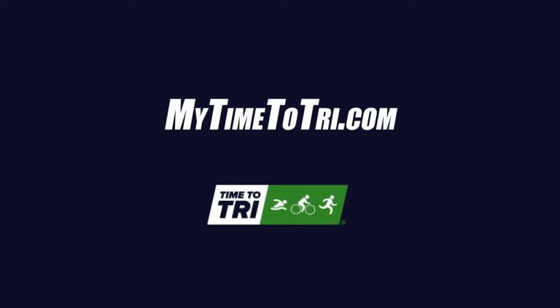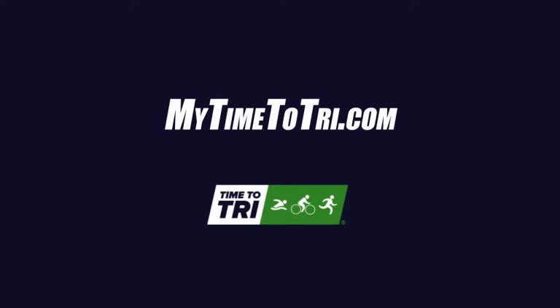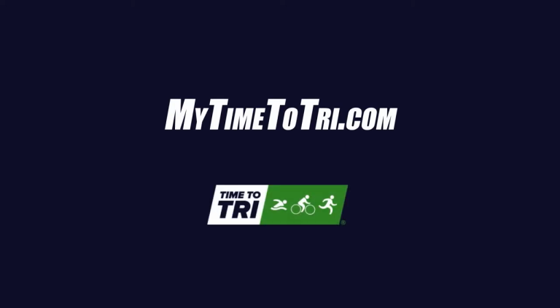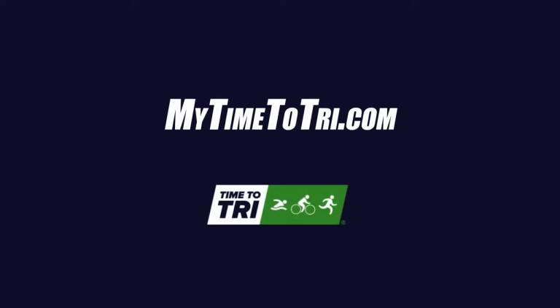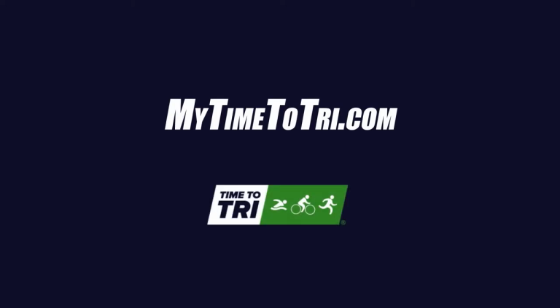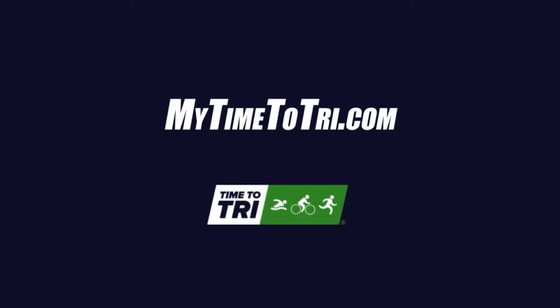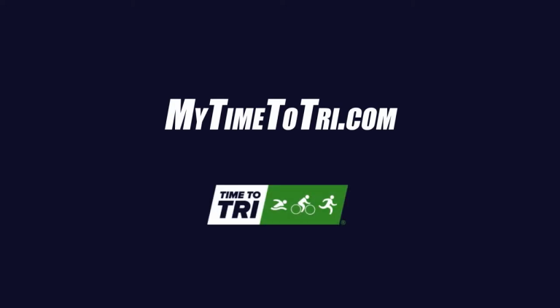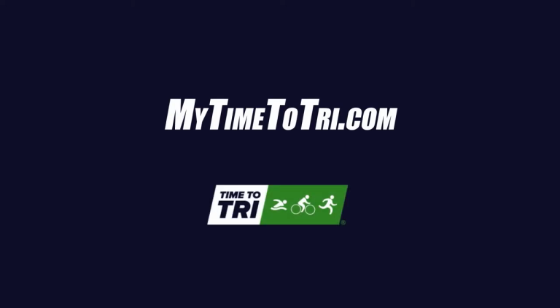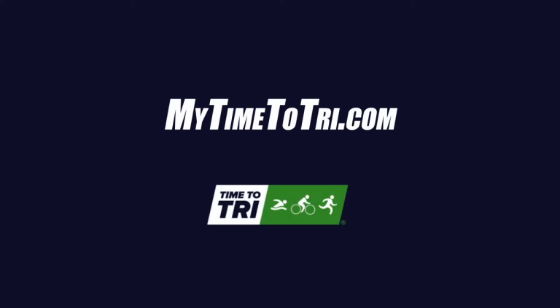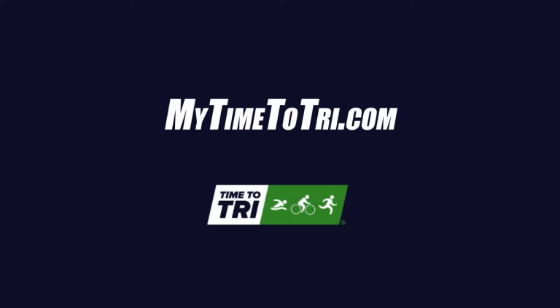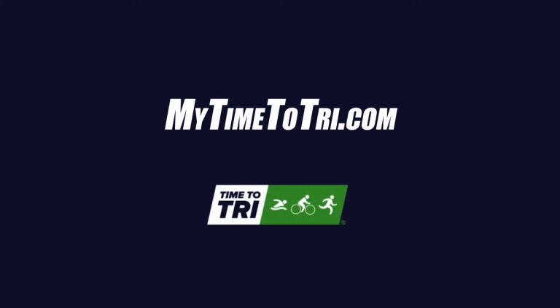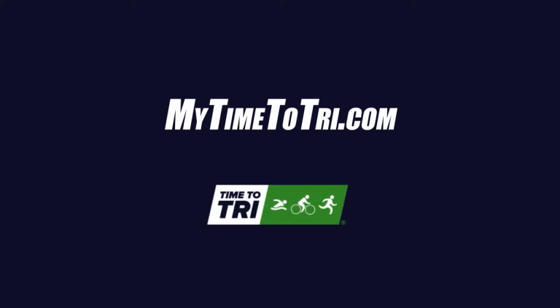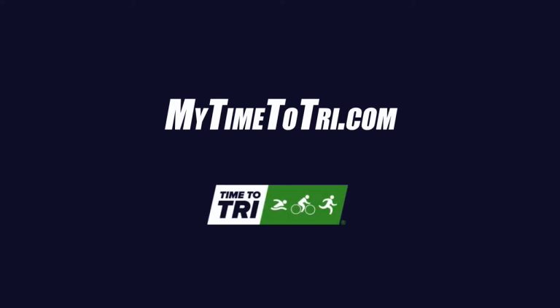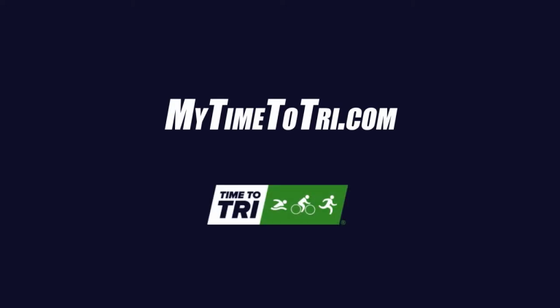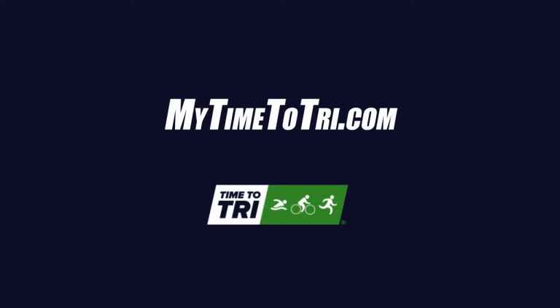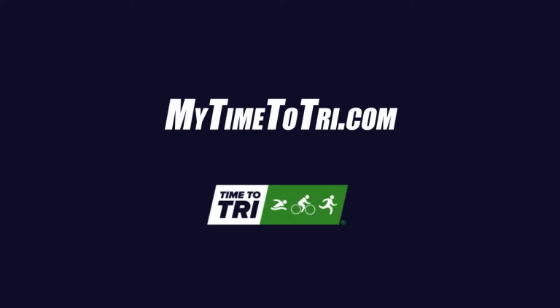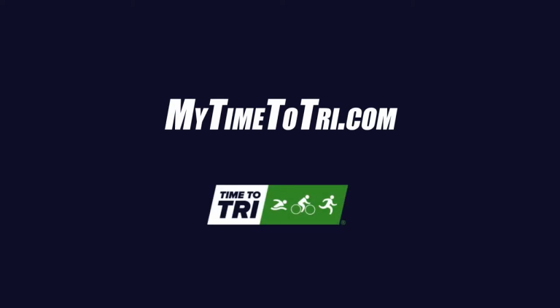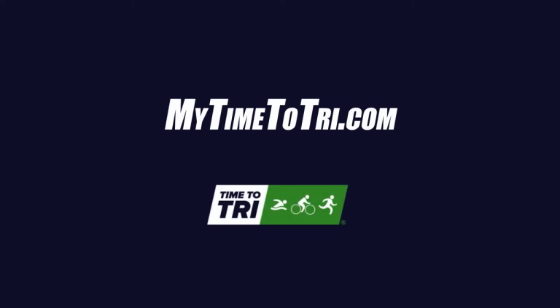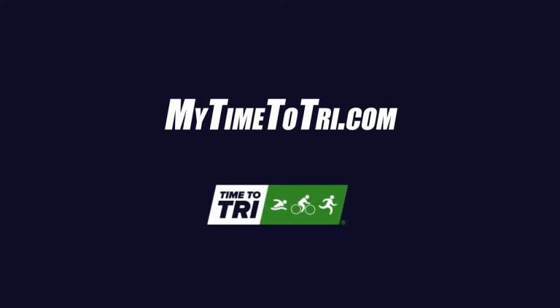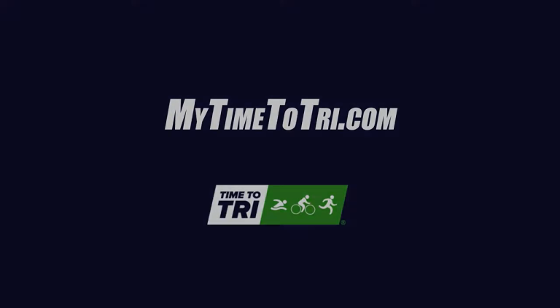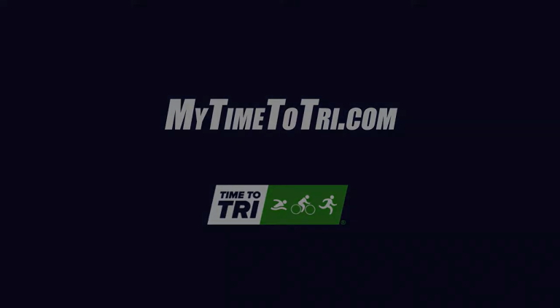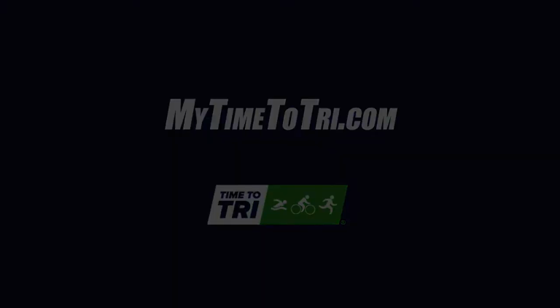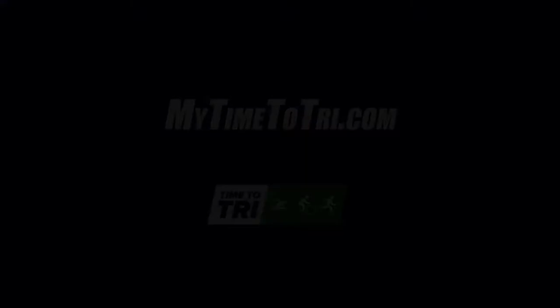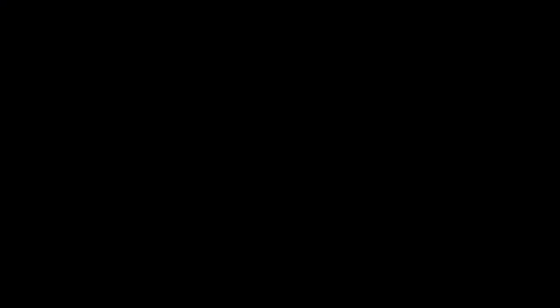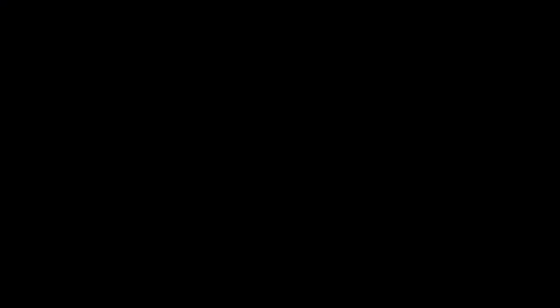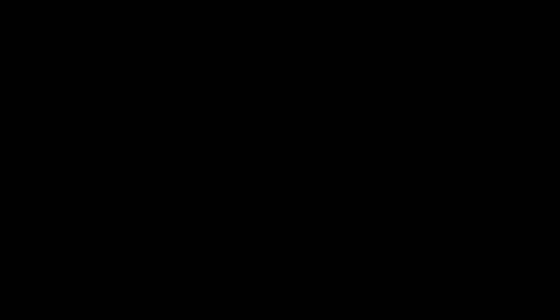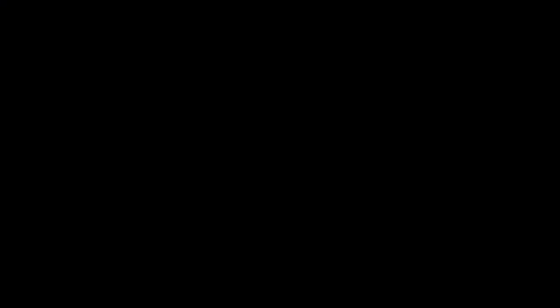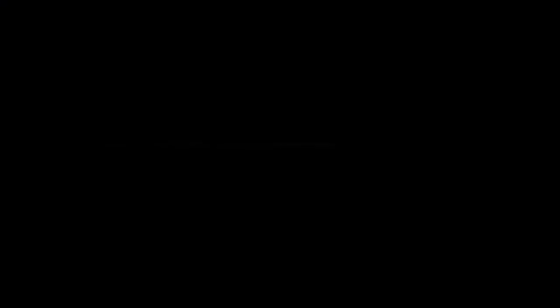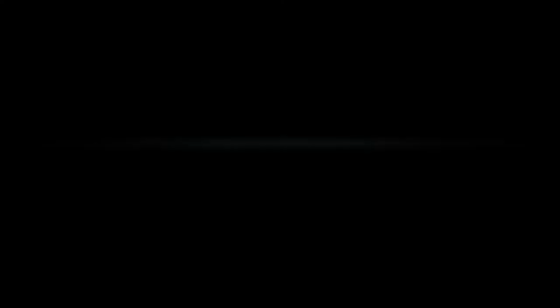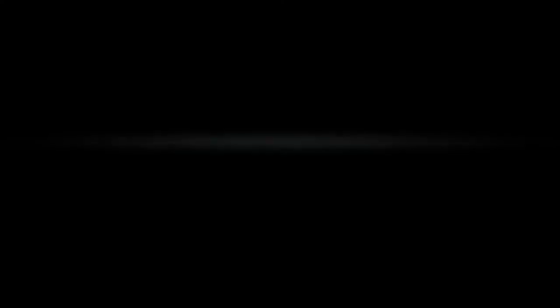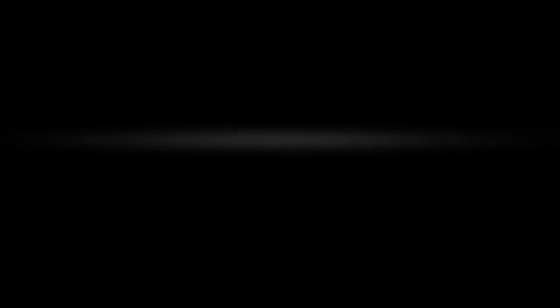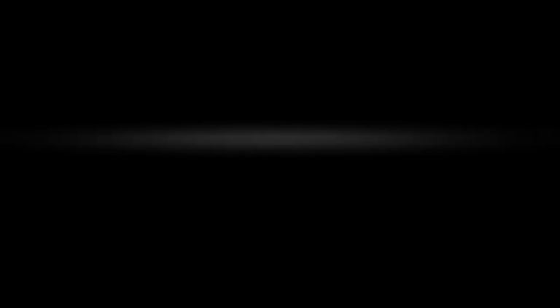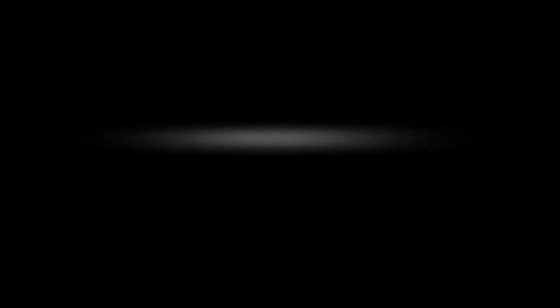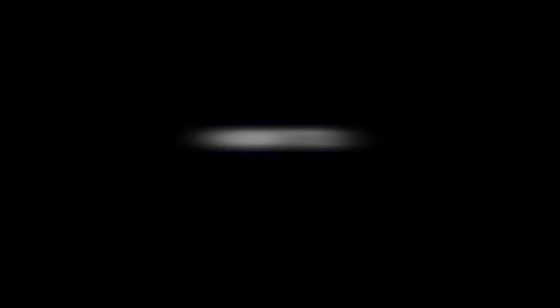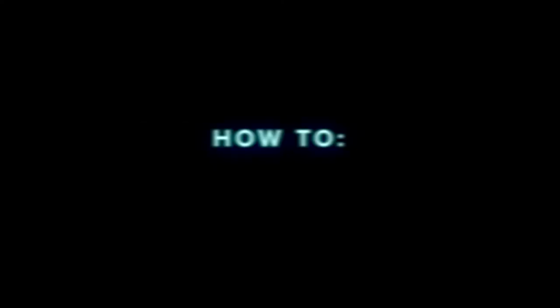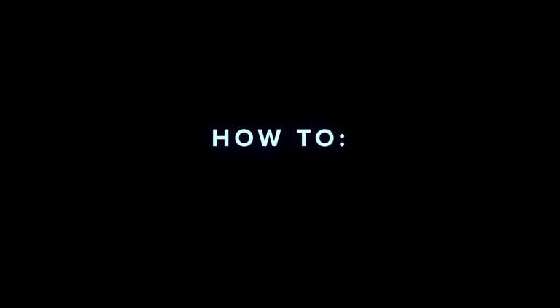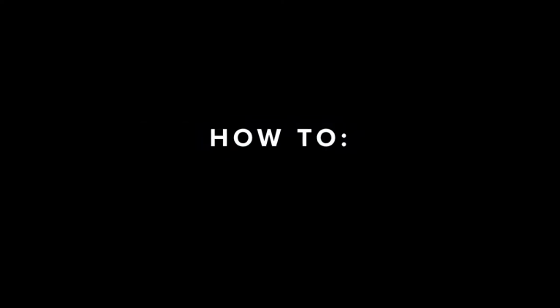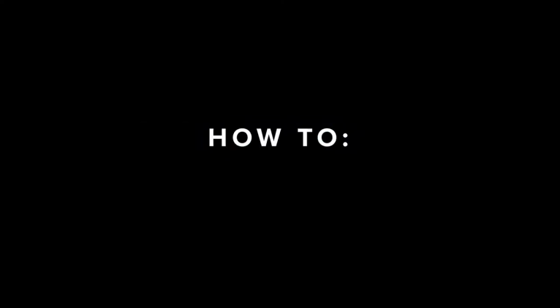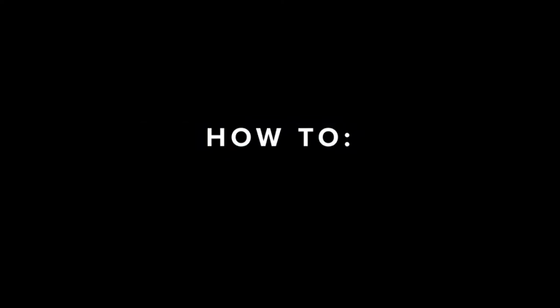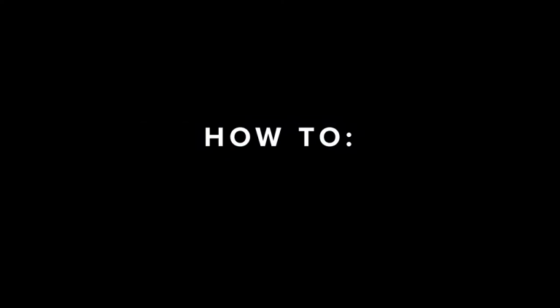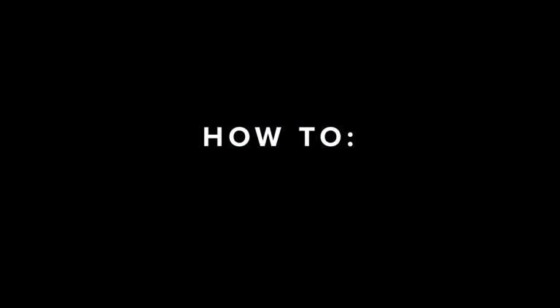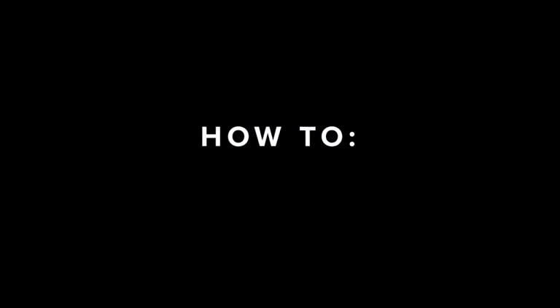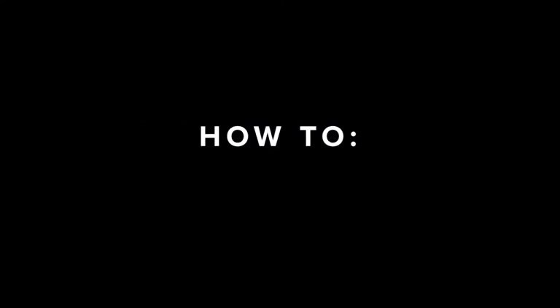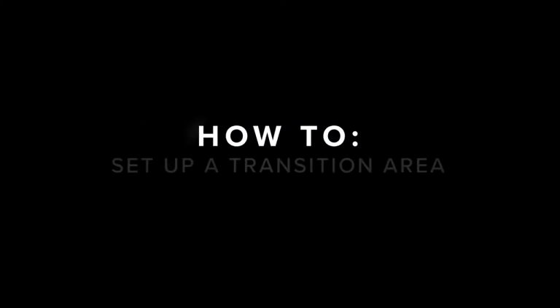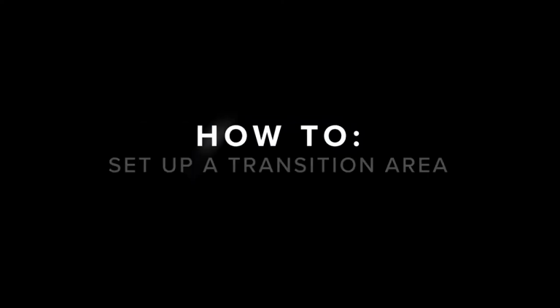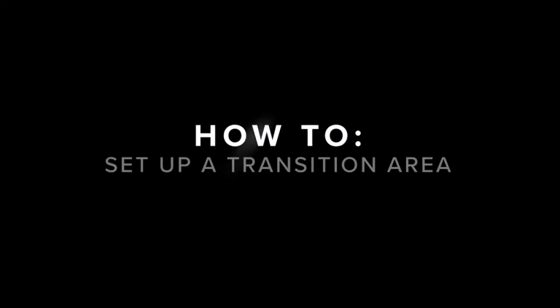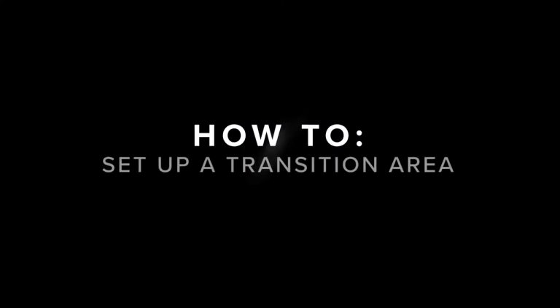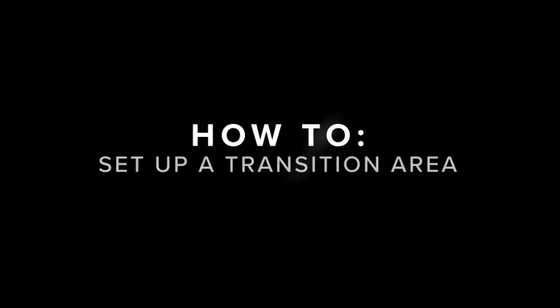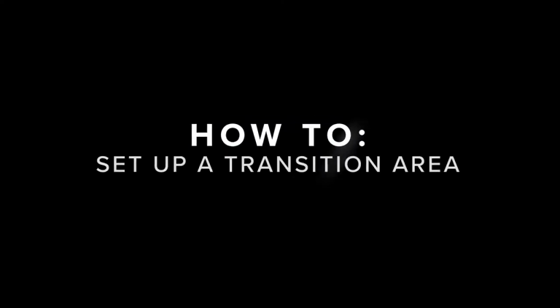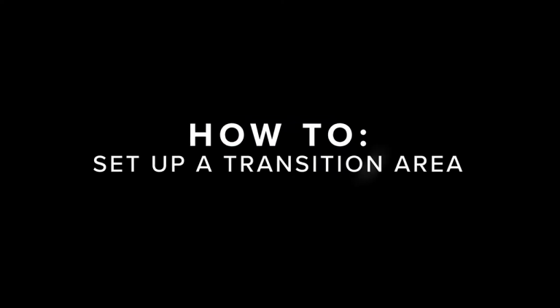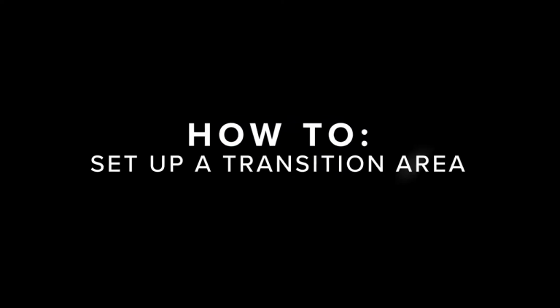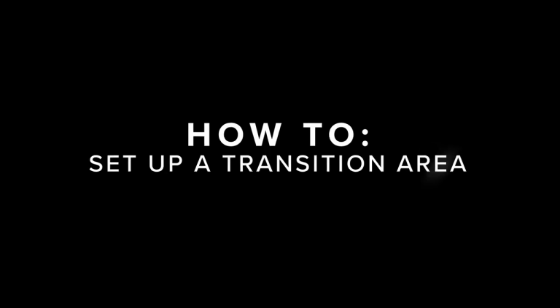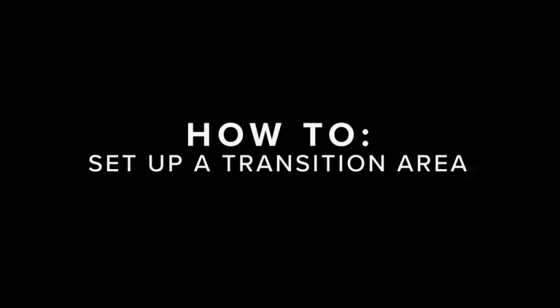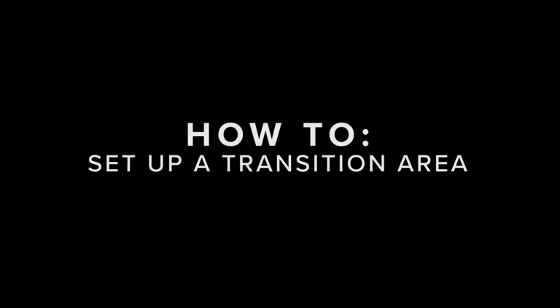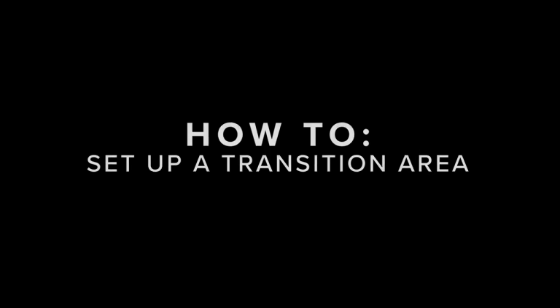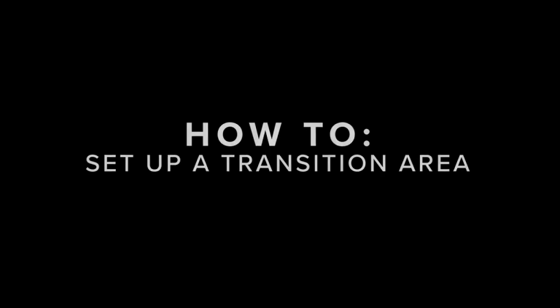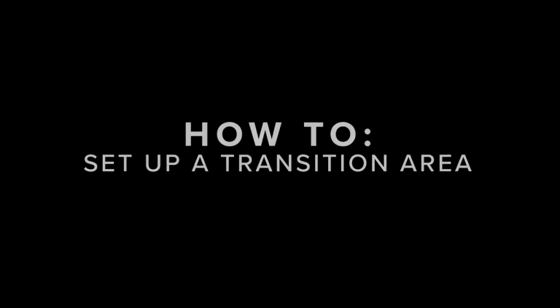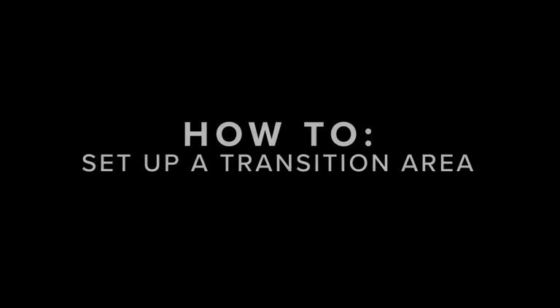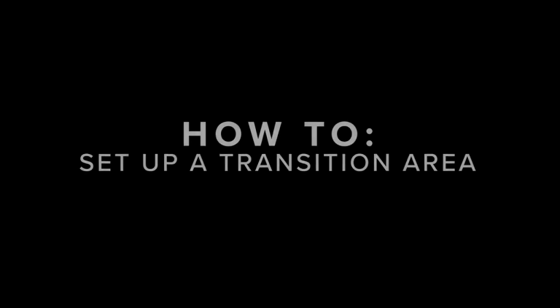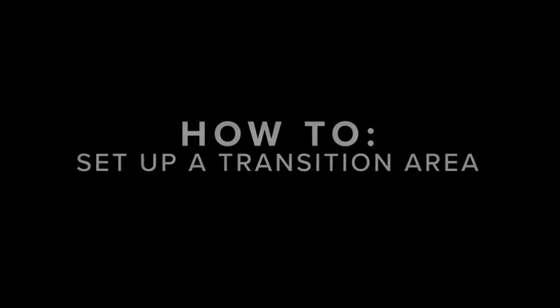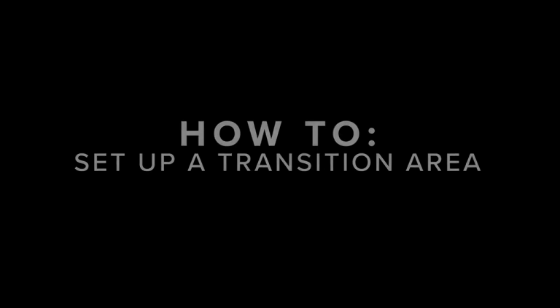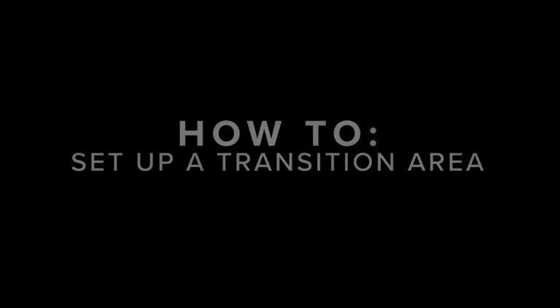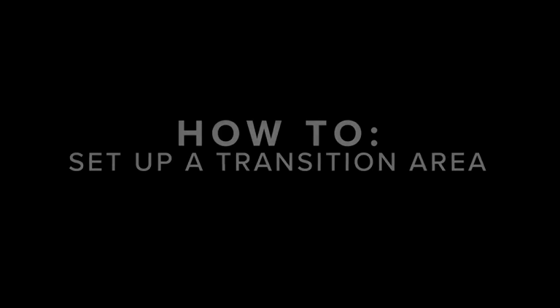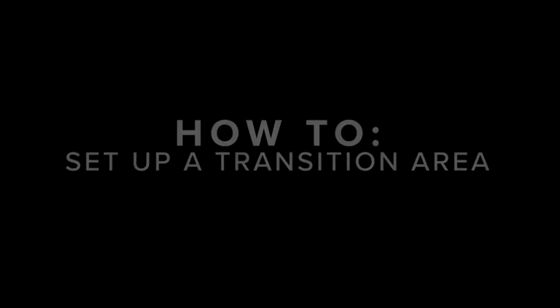Hello and welcome to the USA Triathlon educational video. Today we are going to teach you how to set up your transition area at your next race.